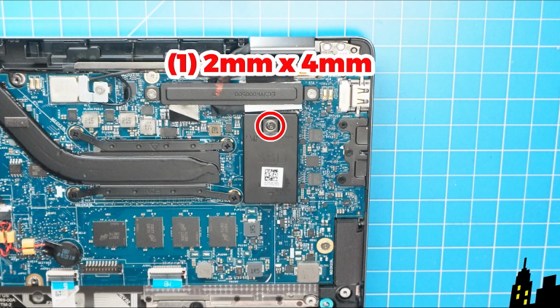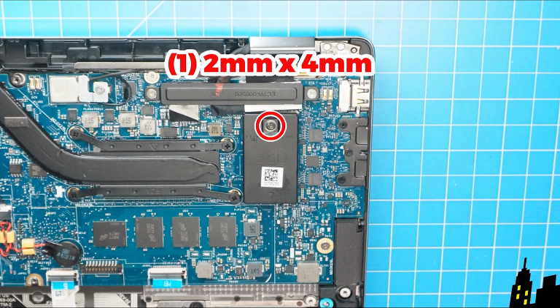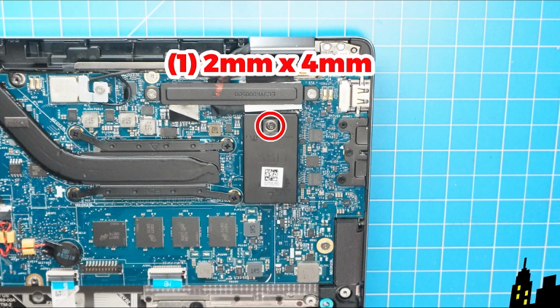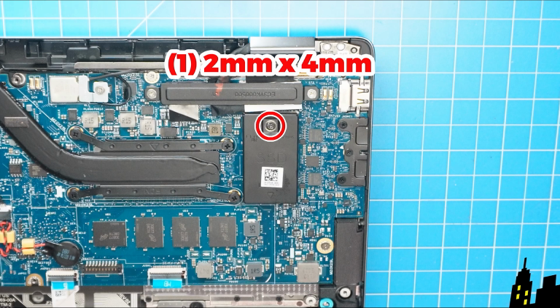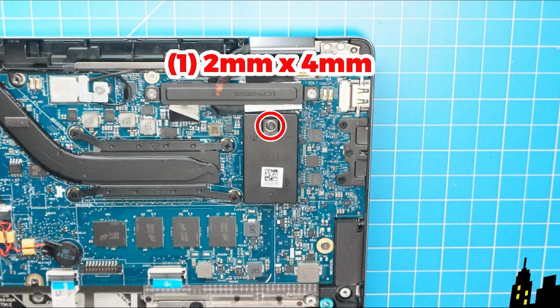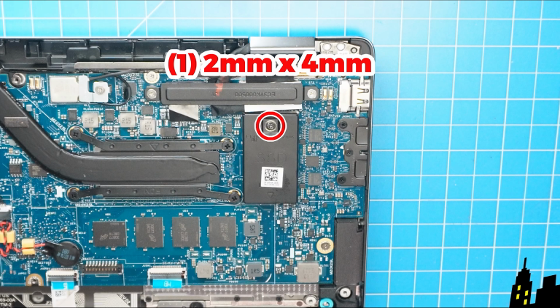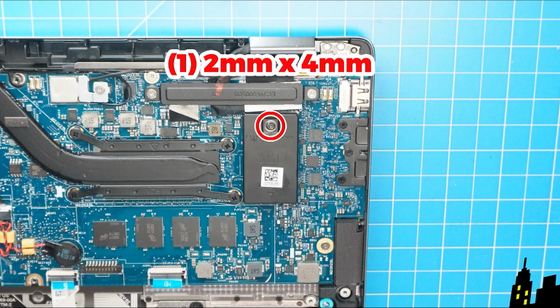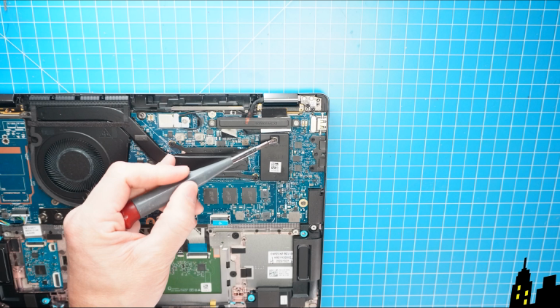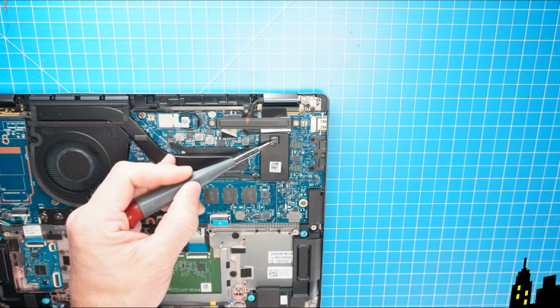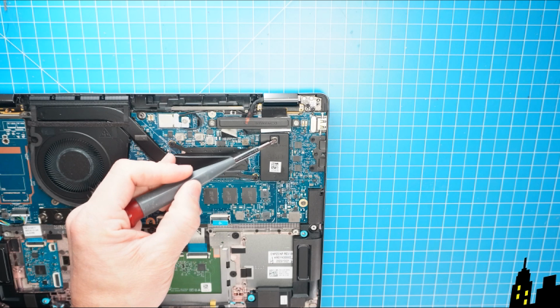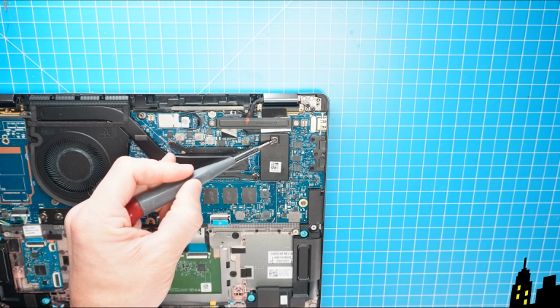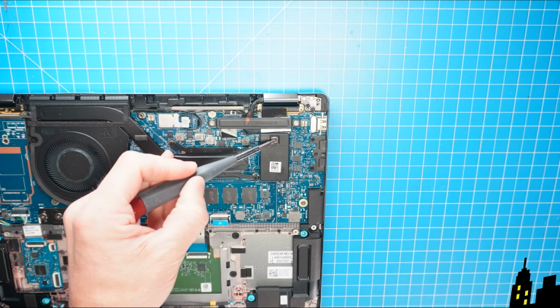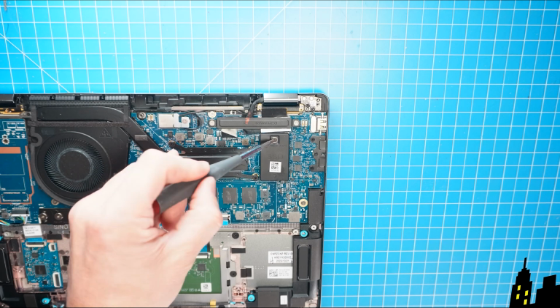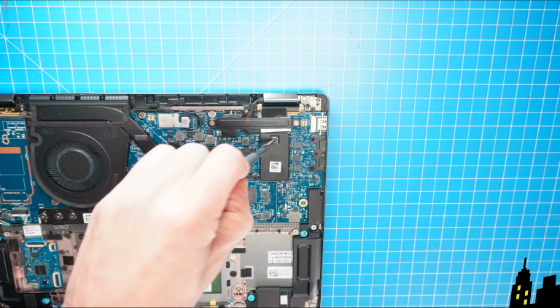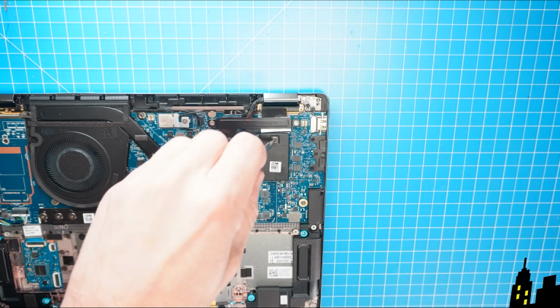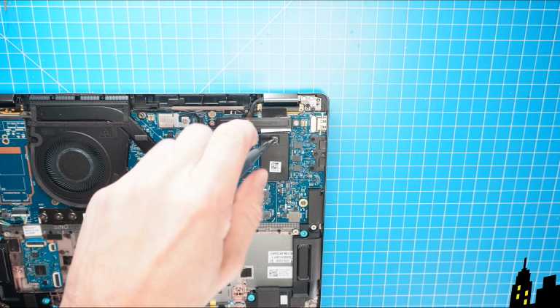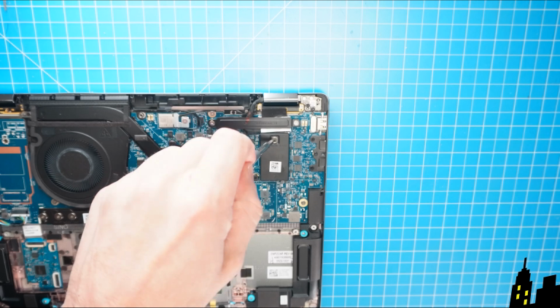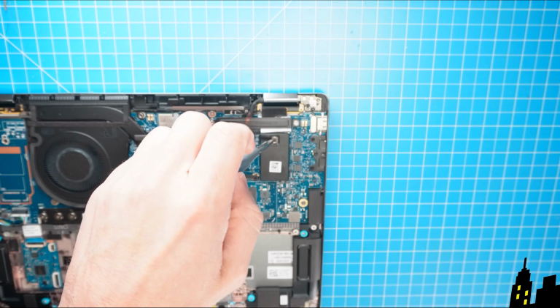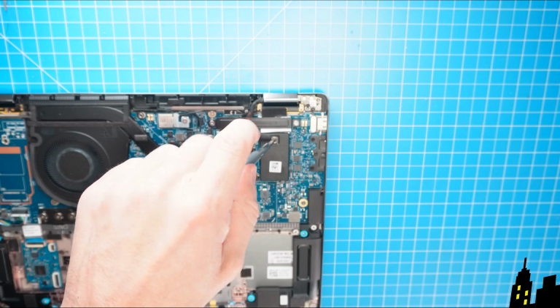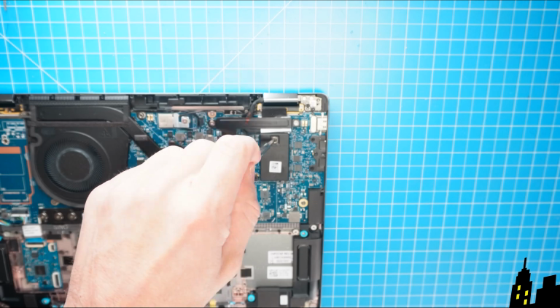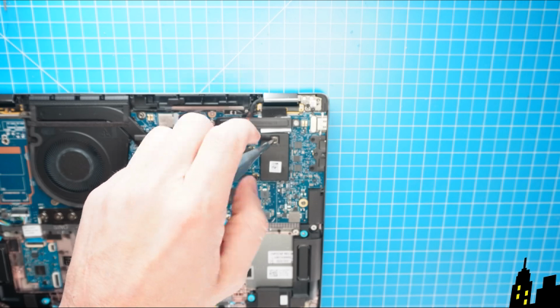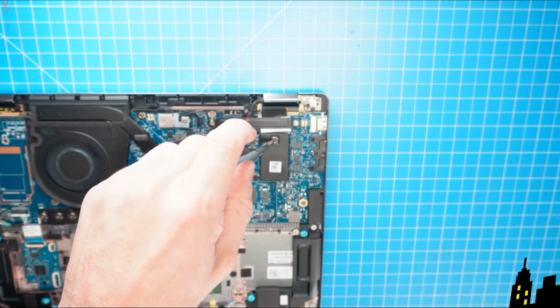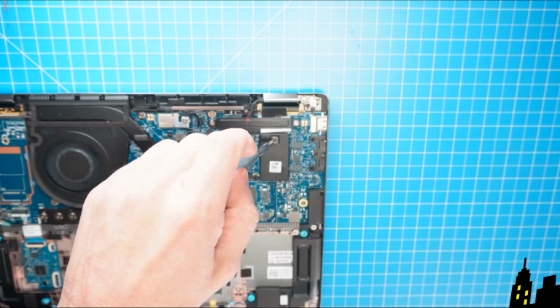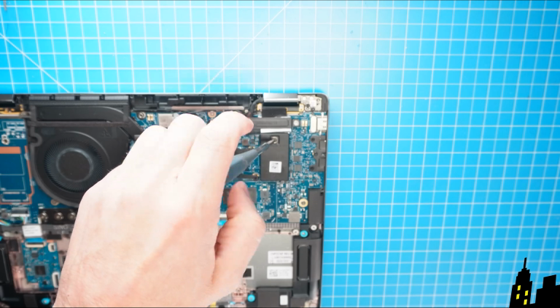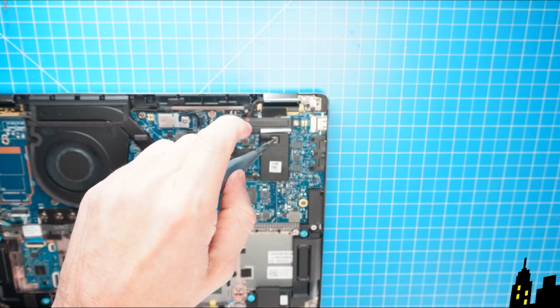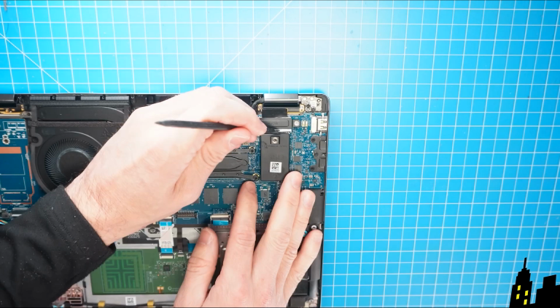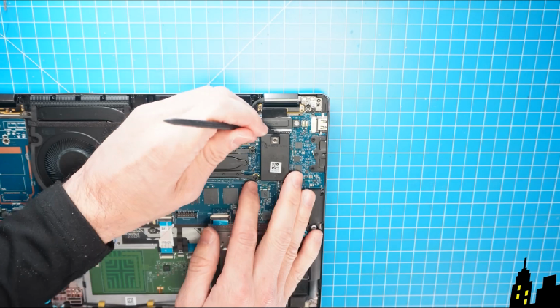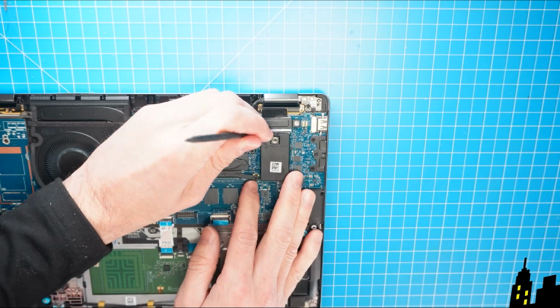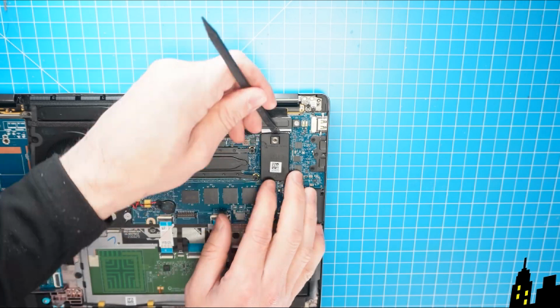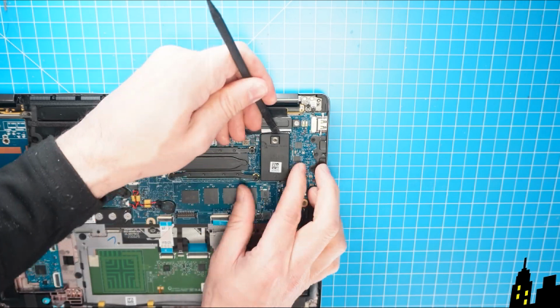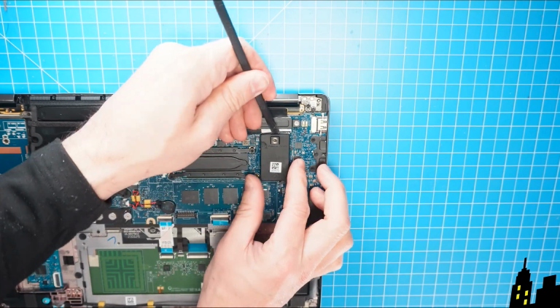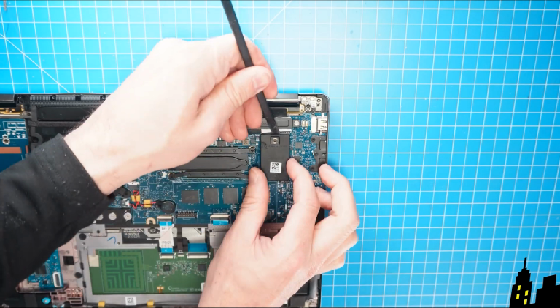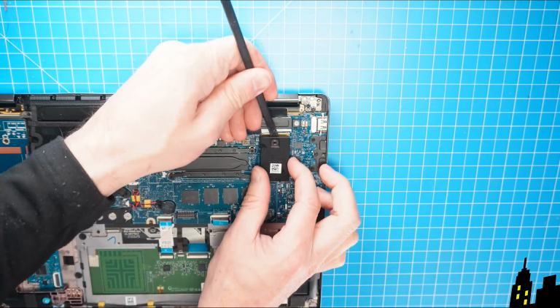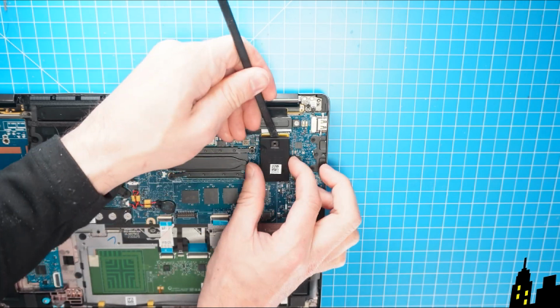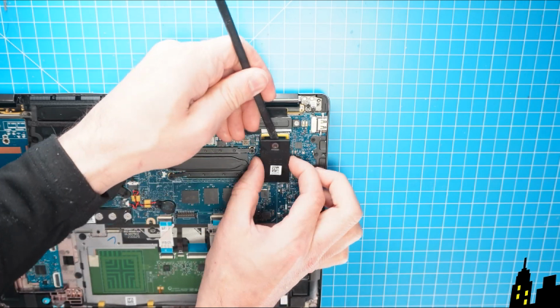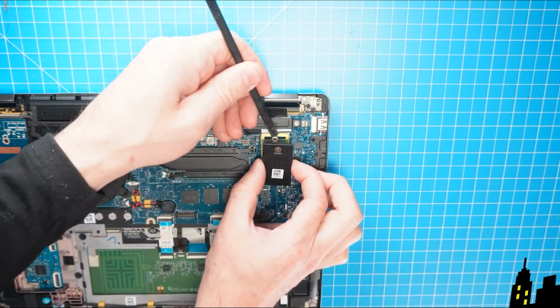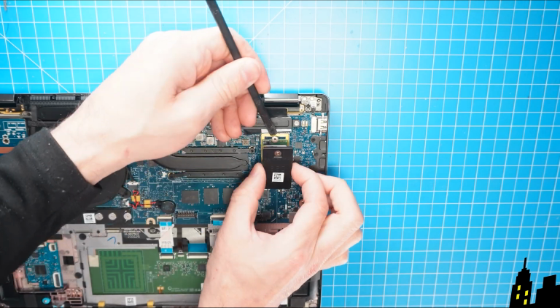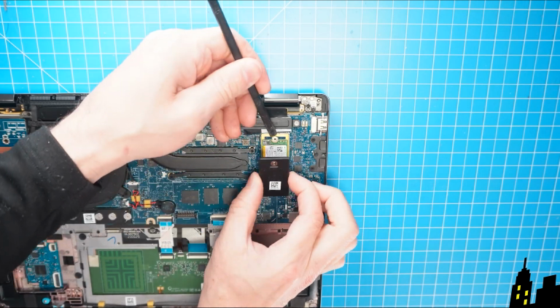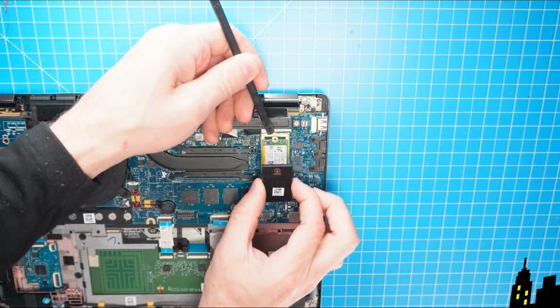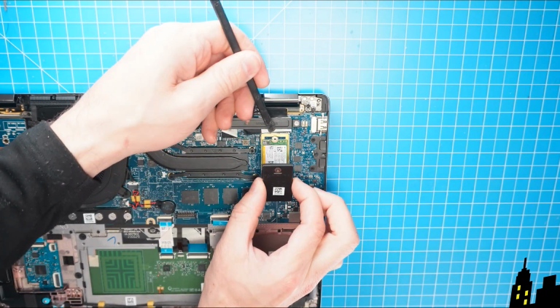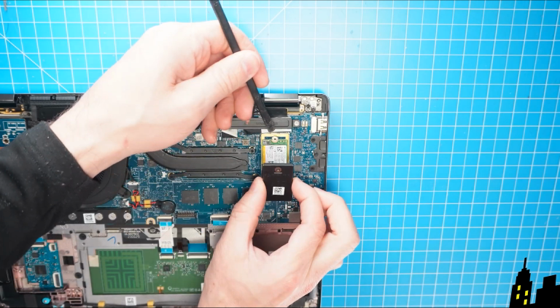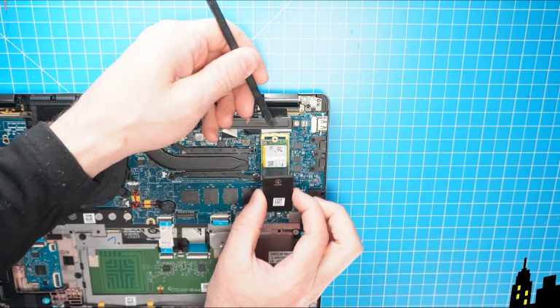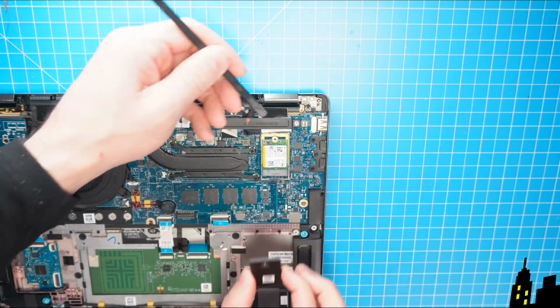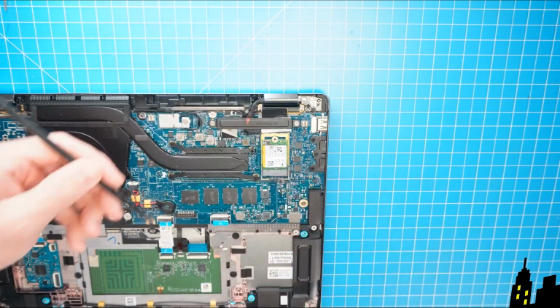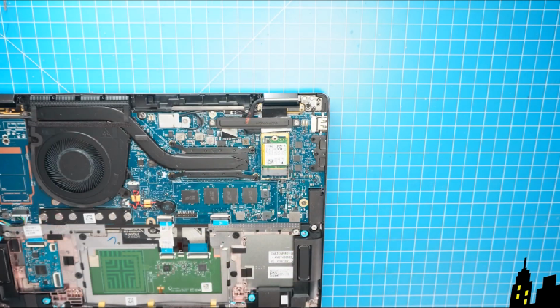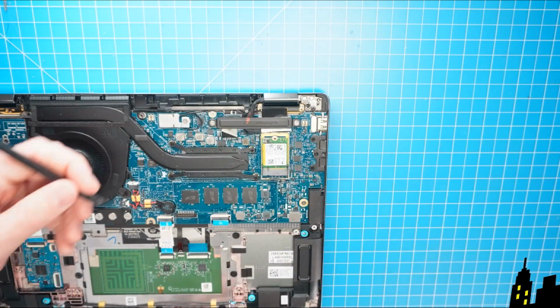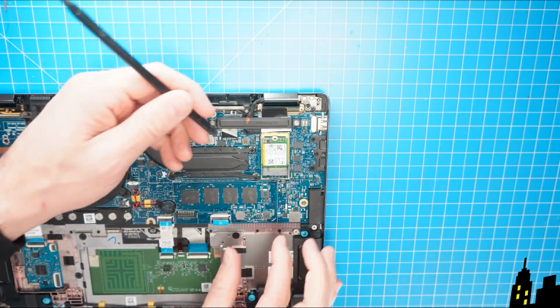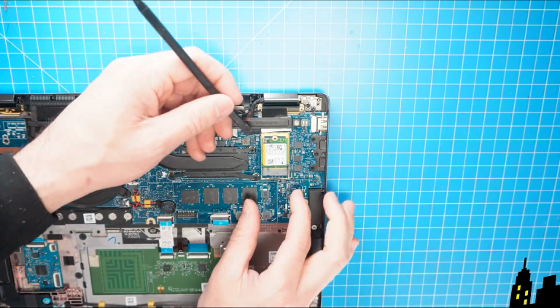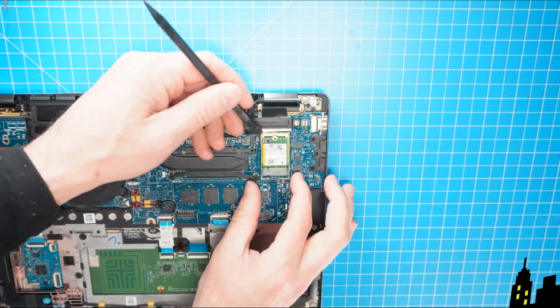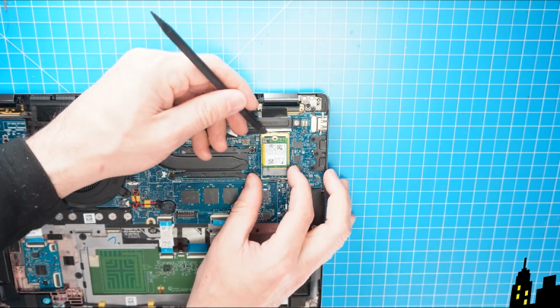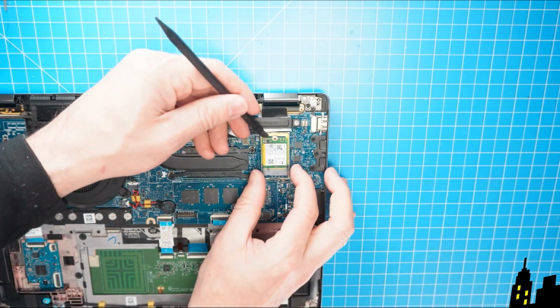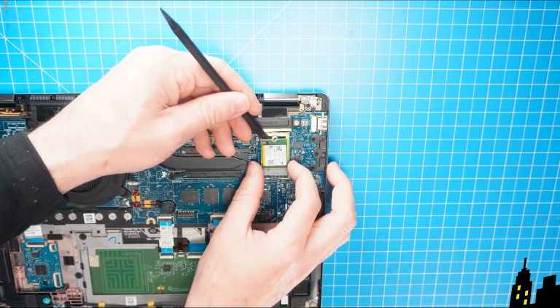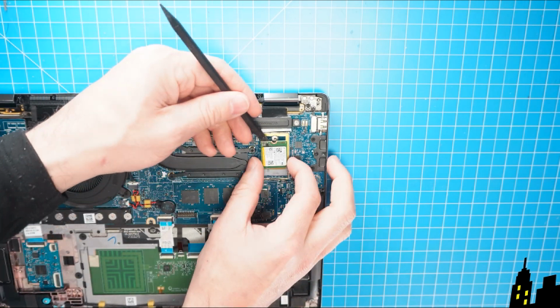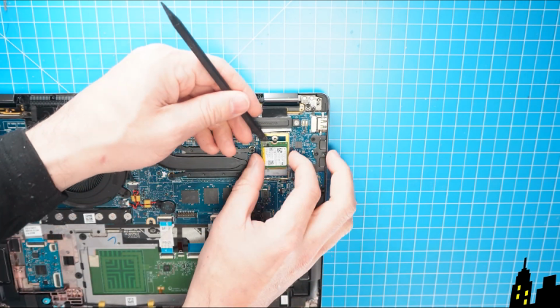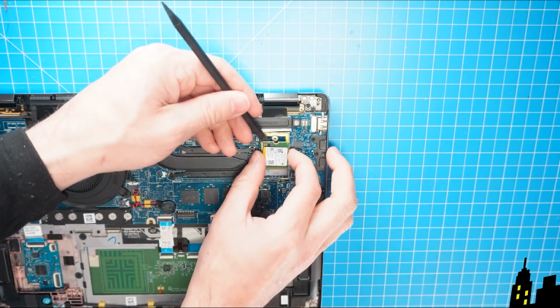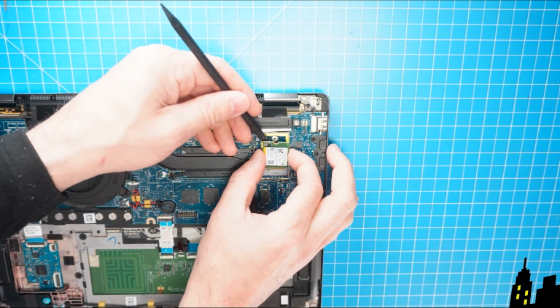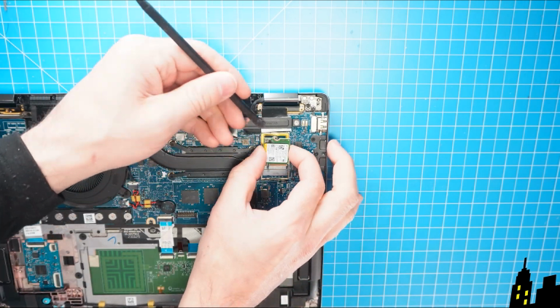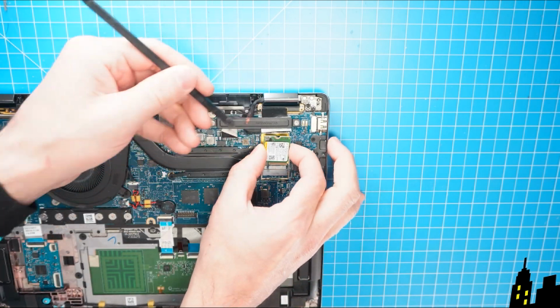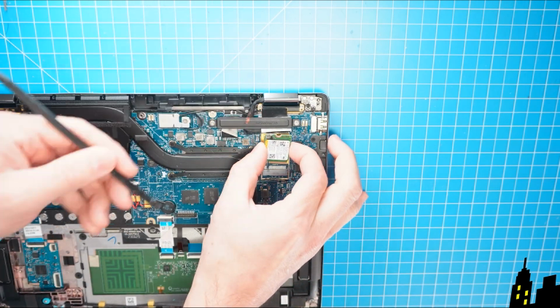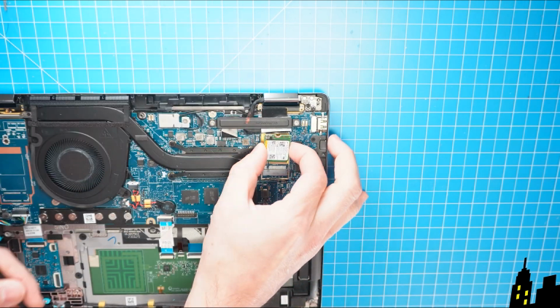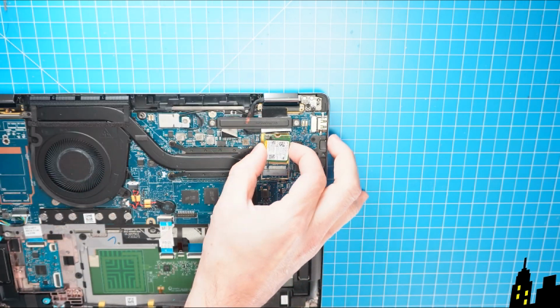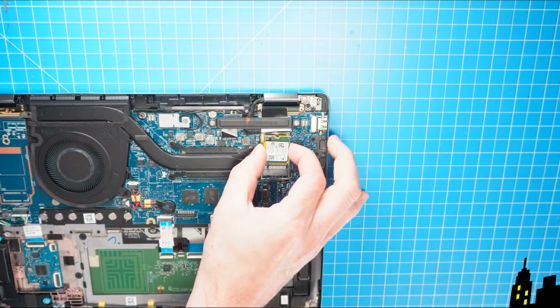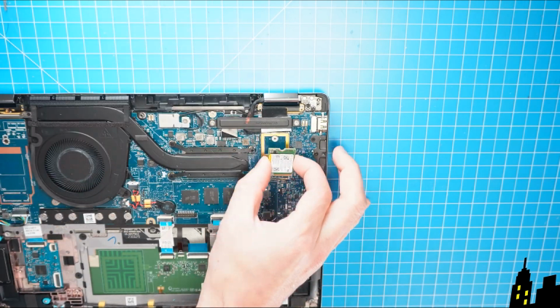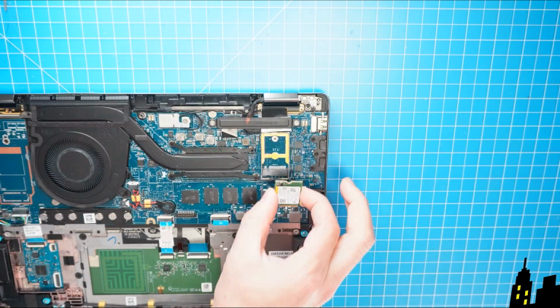Then unscrew and remove the shielding cover to expose the solid state drive, and gently slide out the solid state drive.